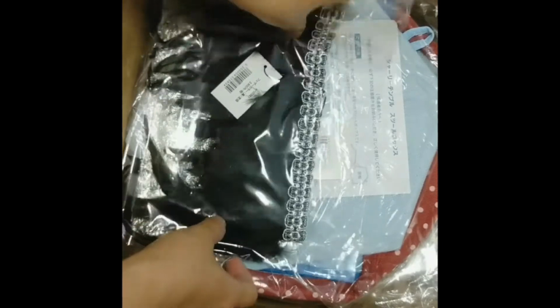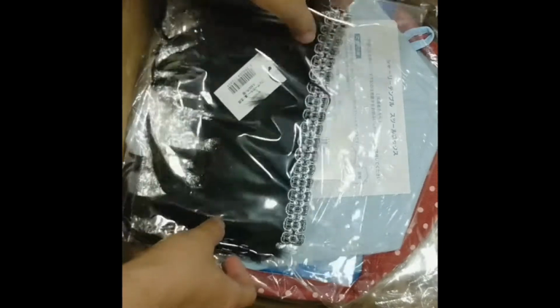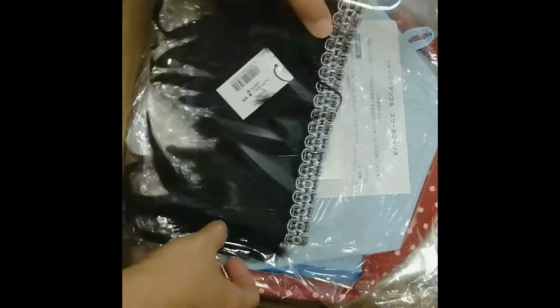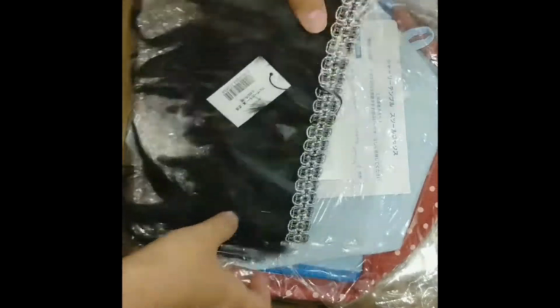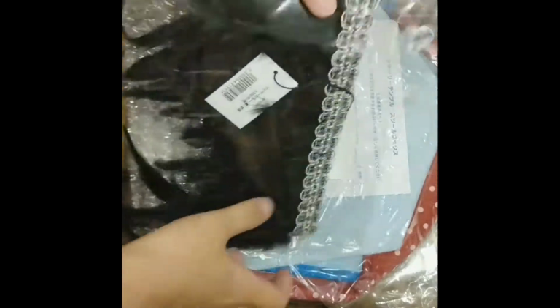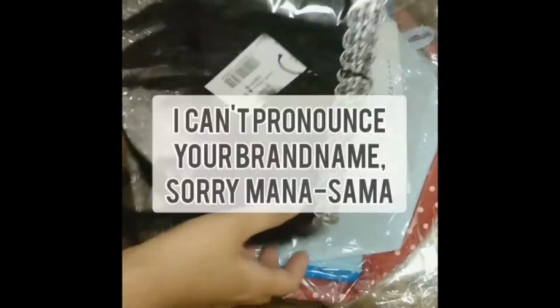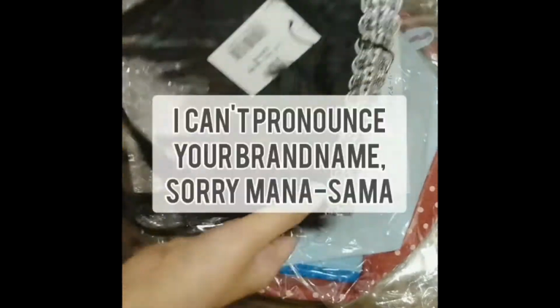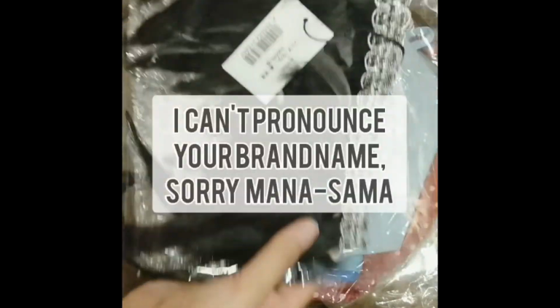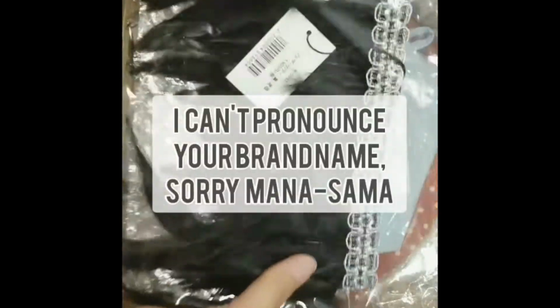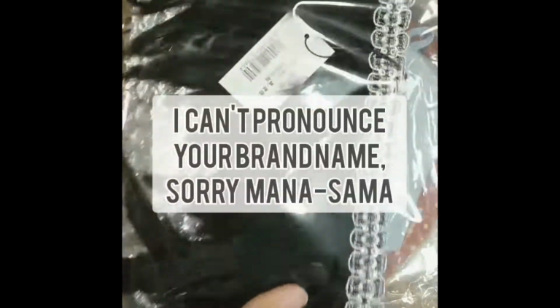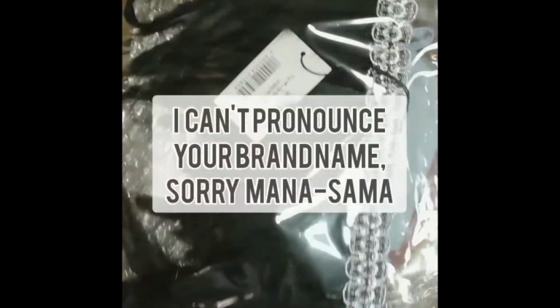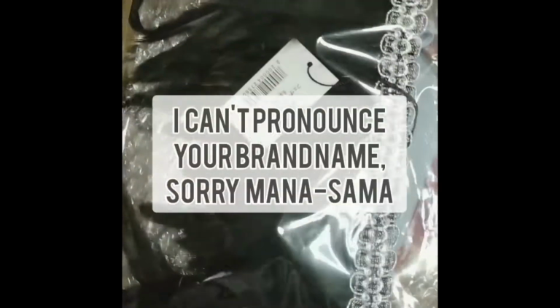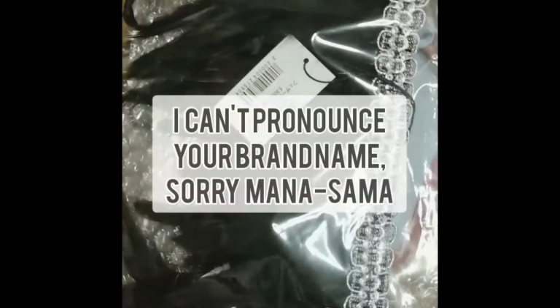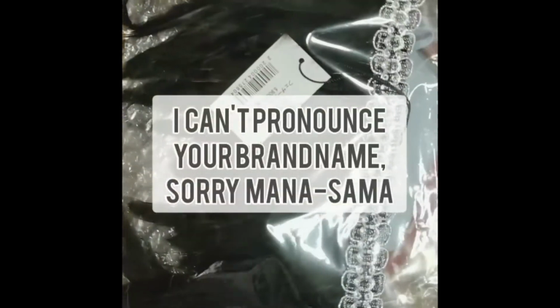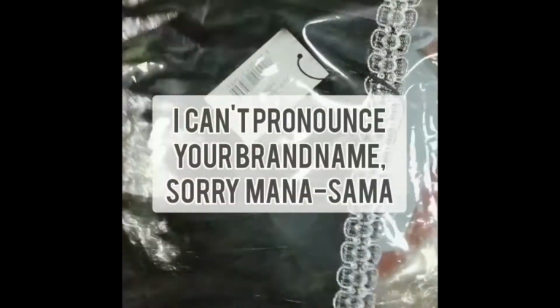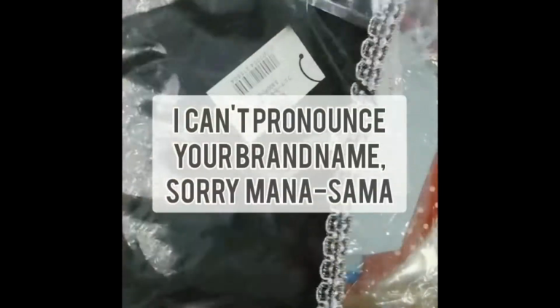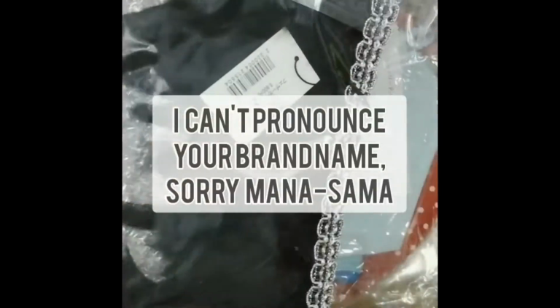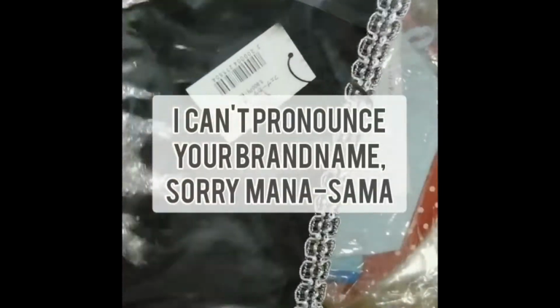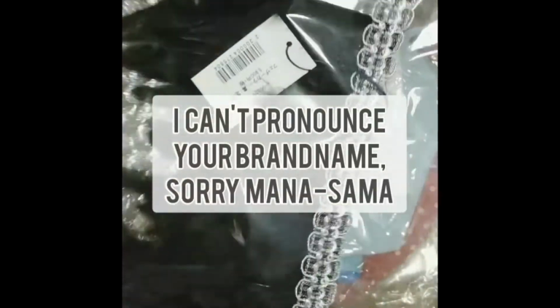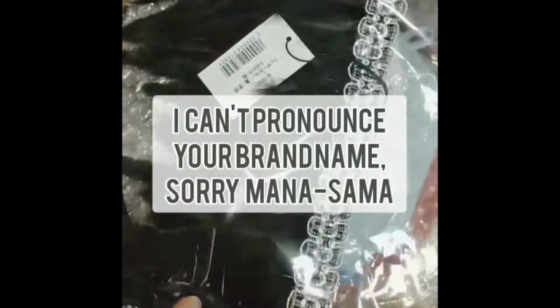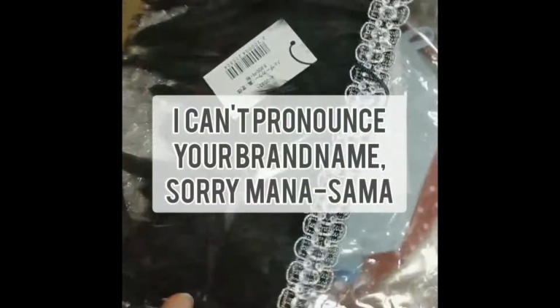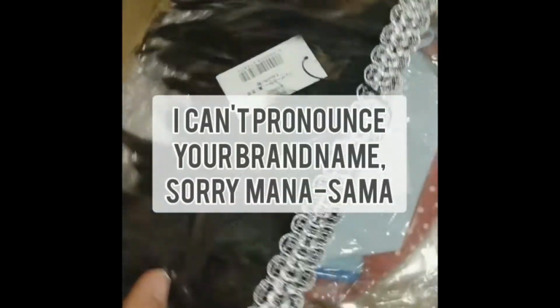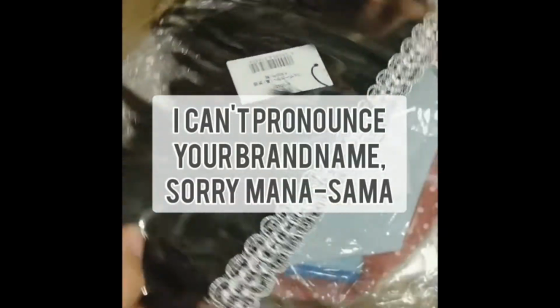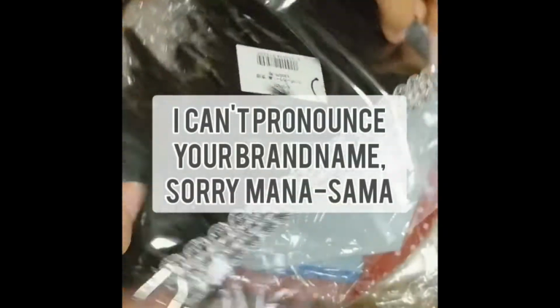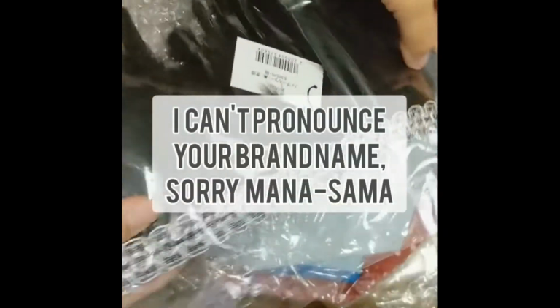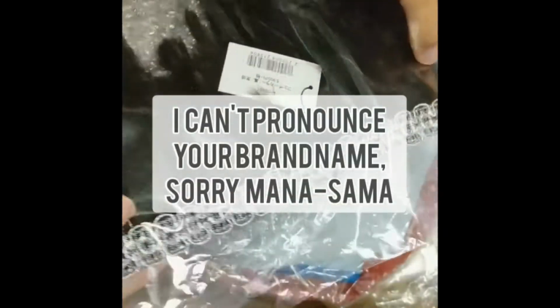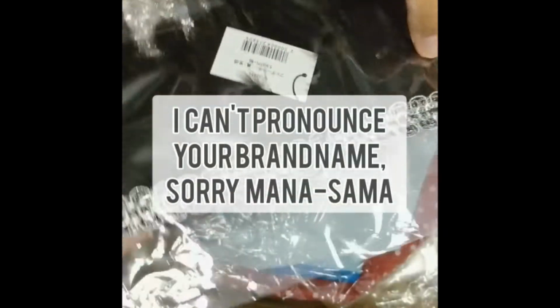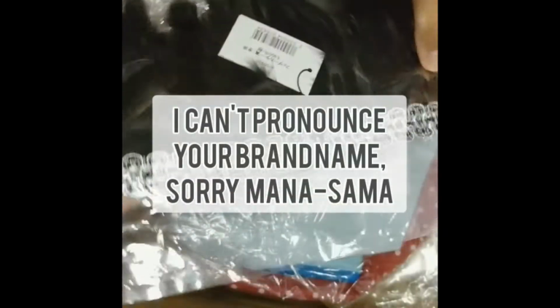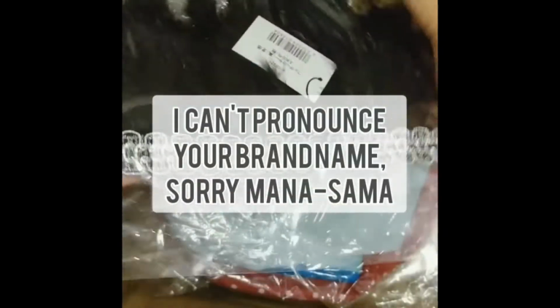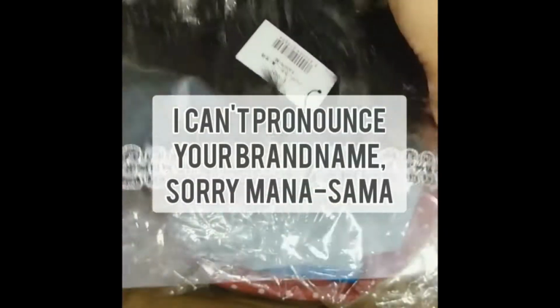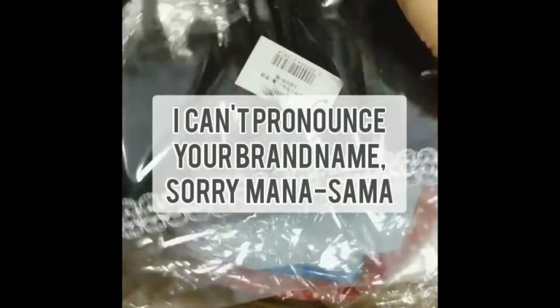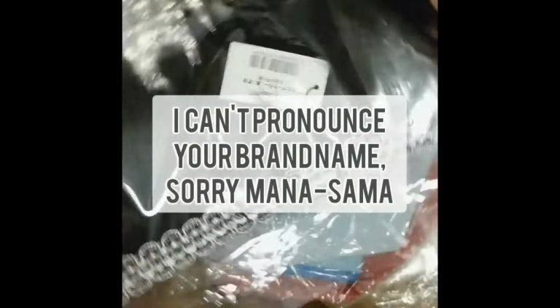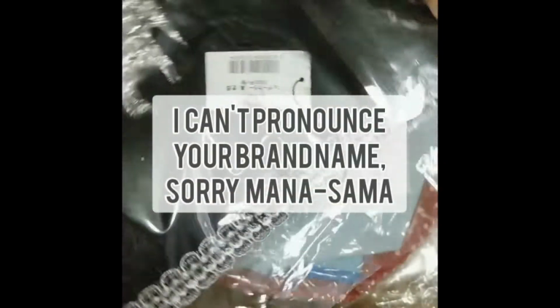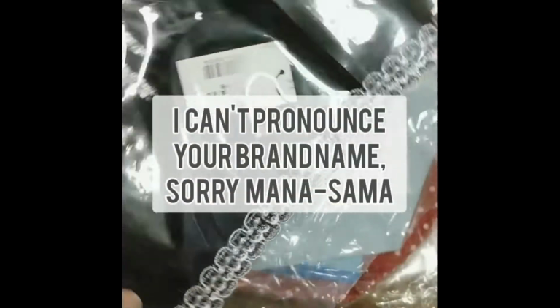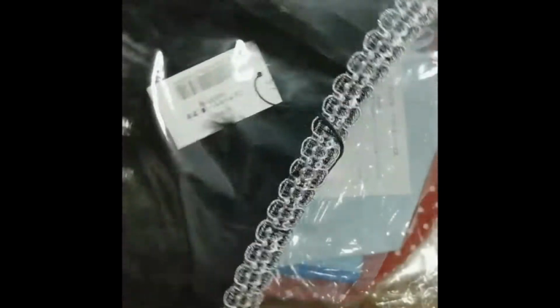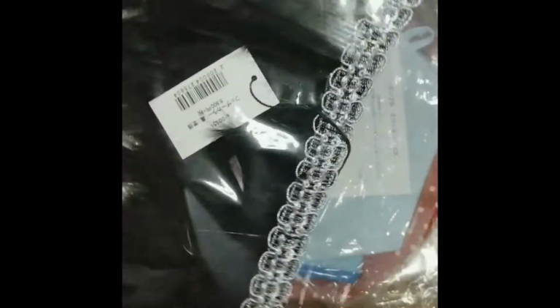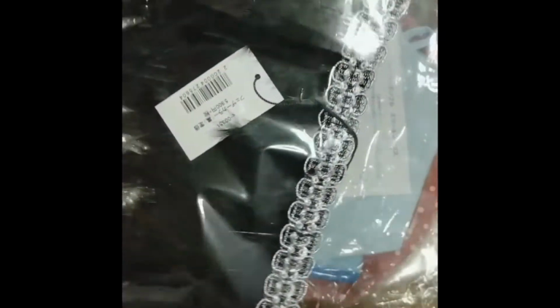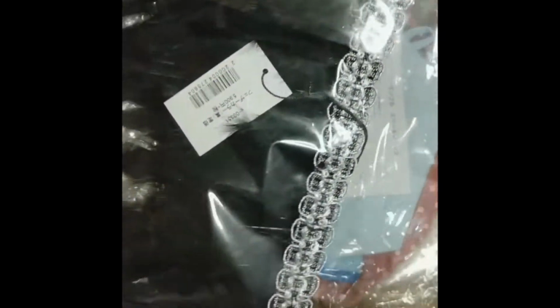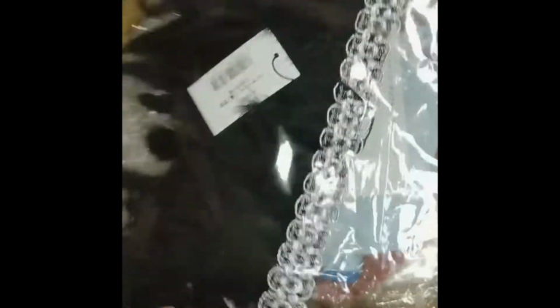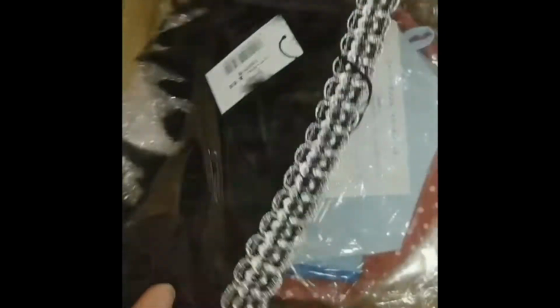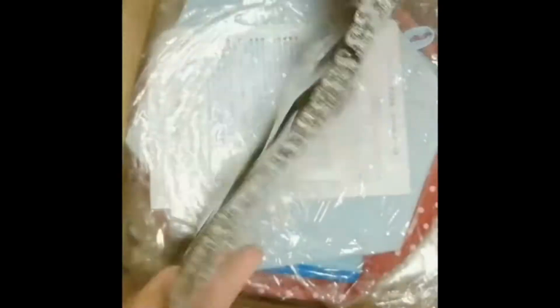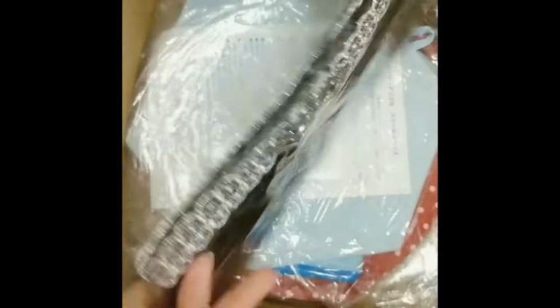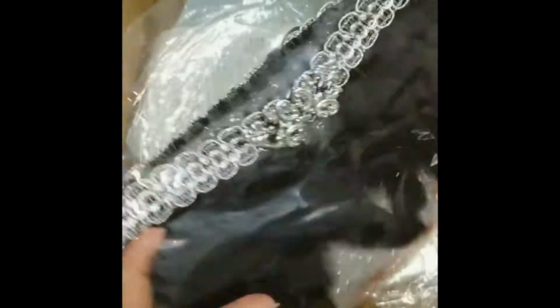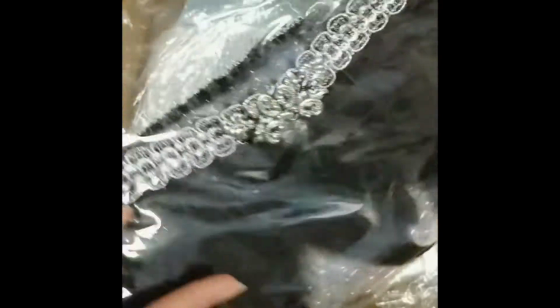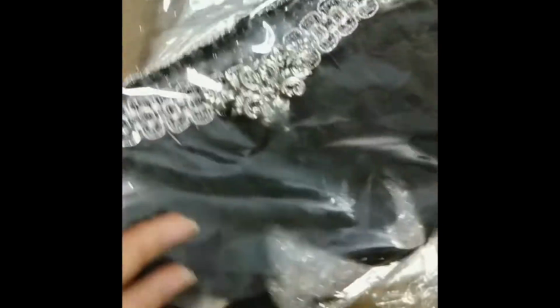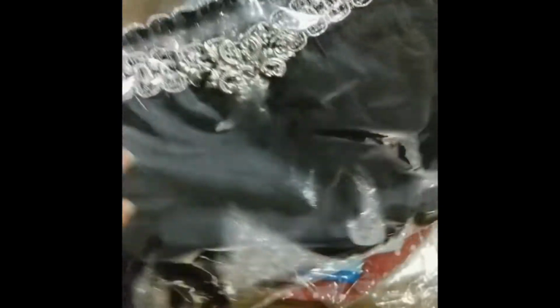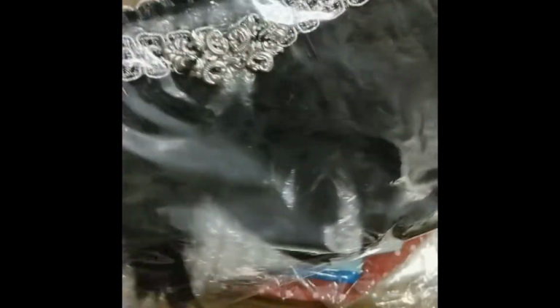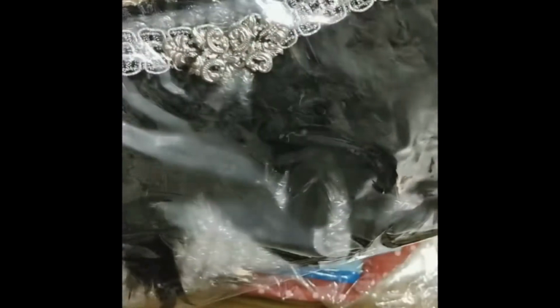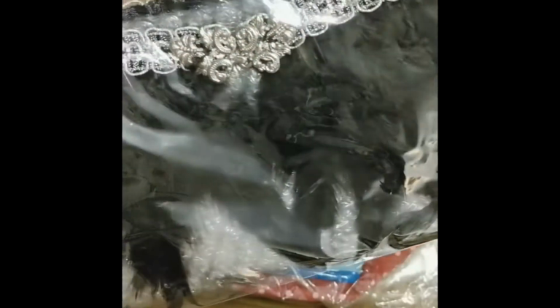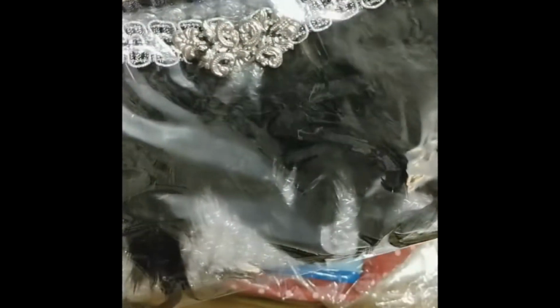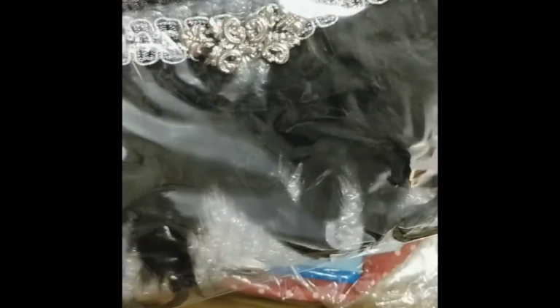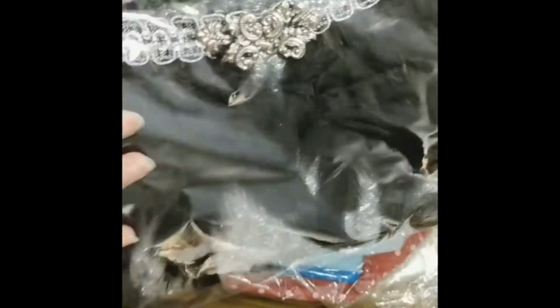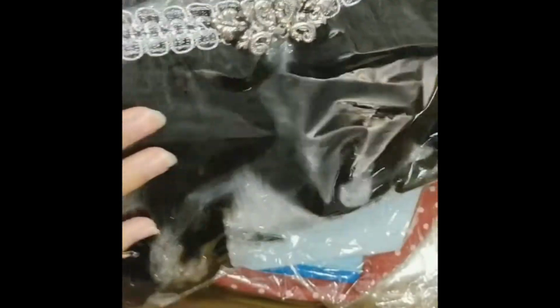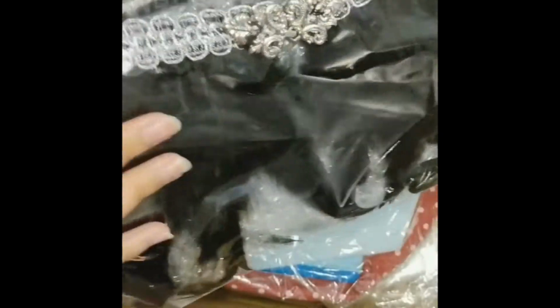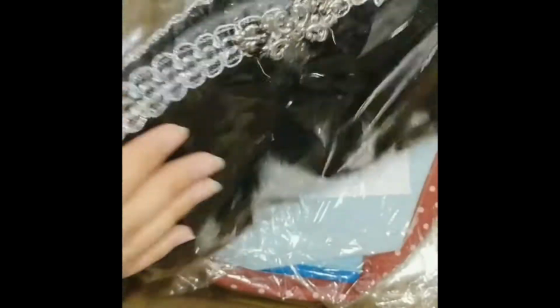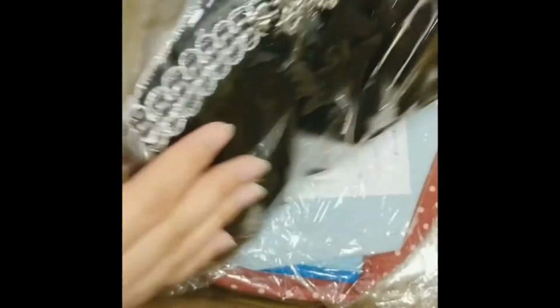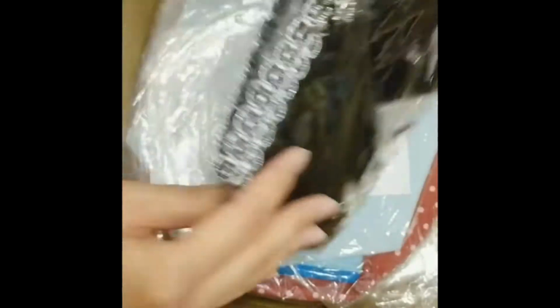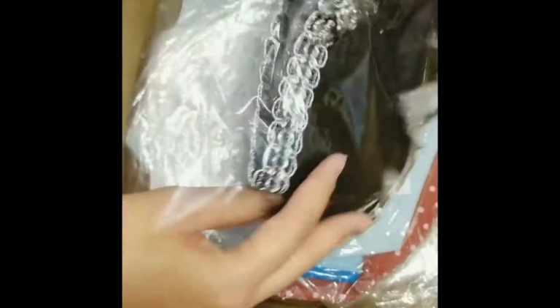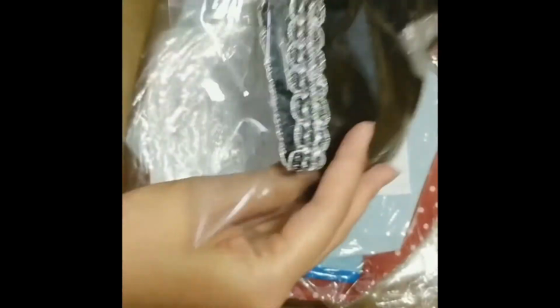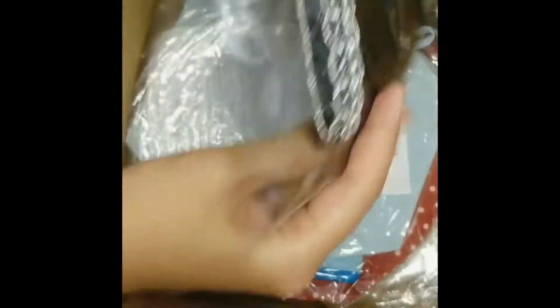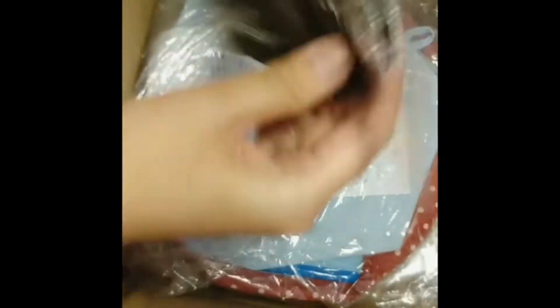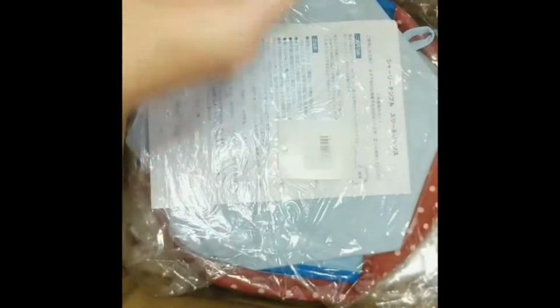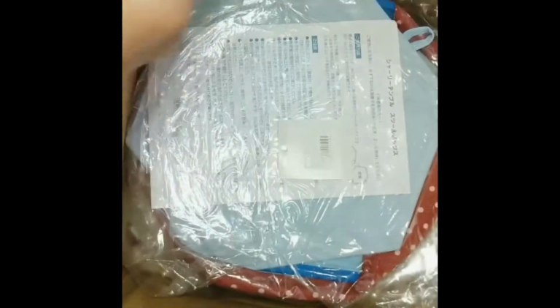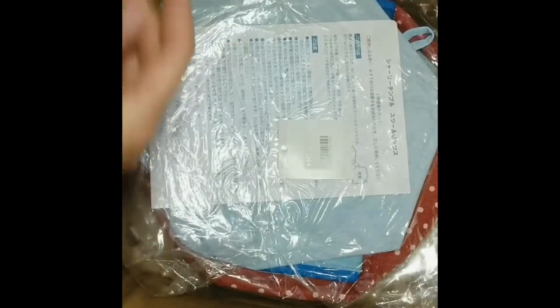Also from Moi Meme Moitie is this feather collar. I believe — I think I remember getting this.